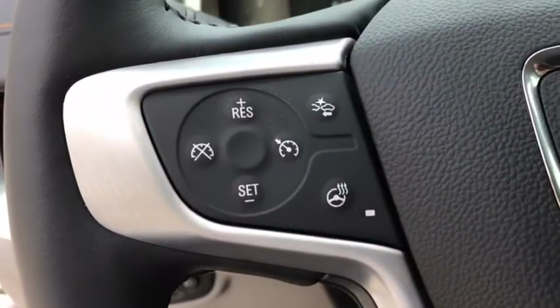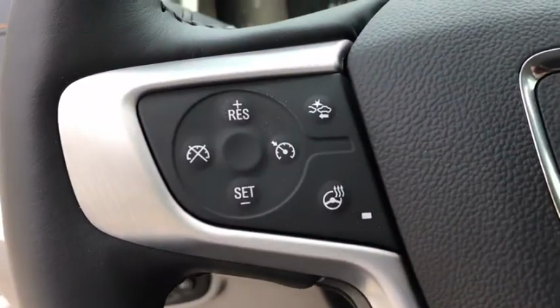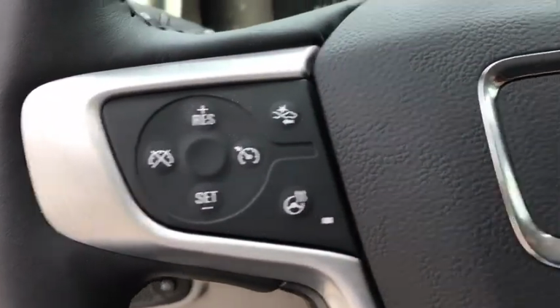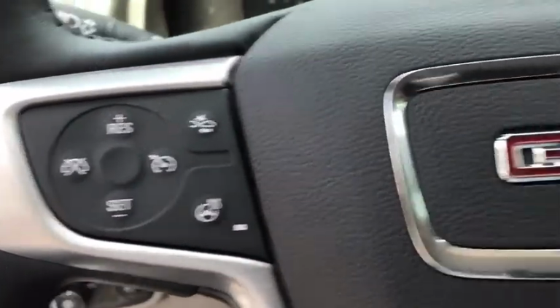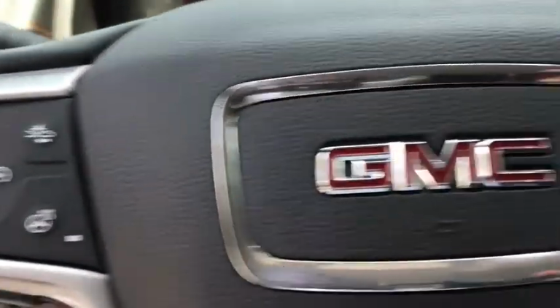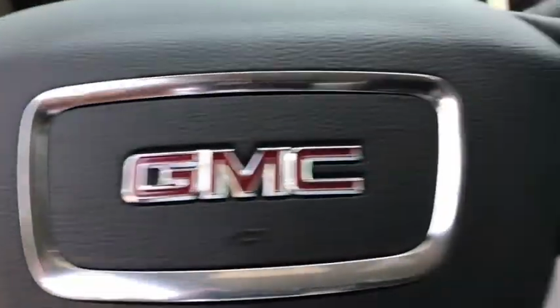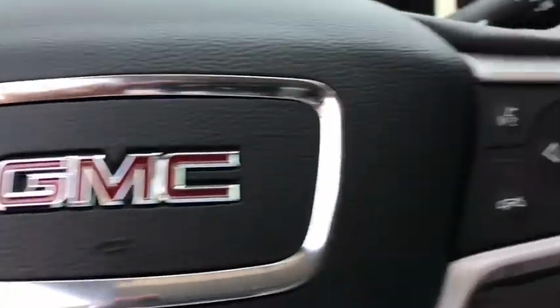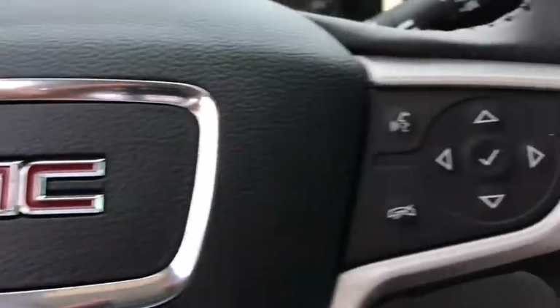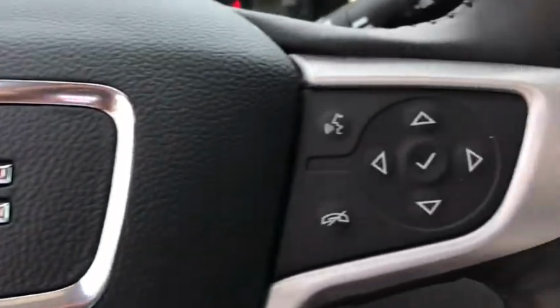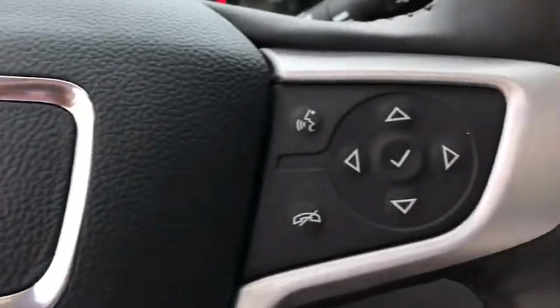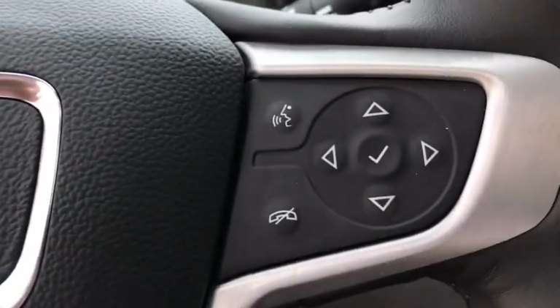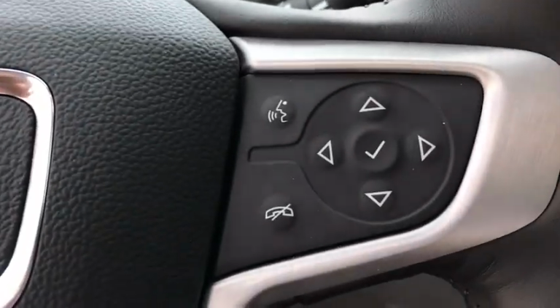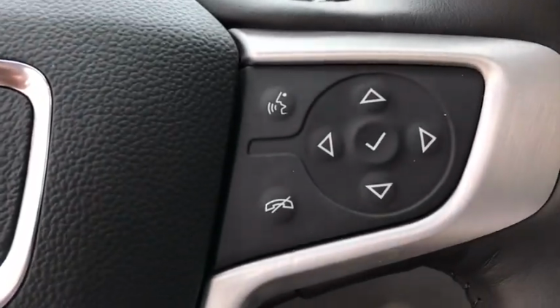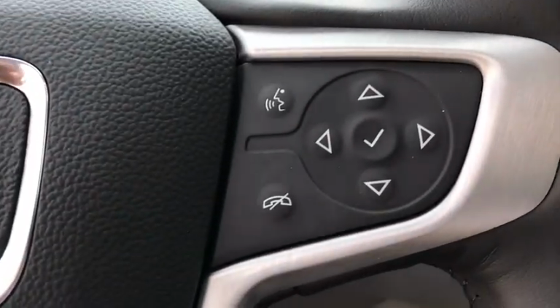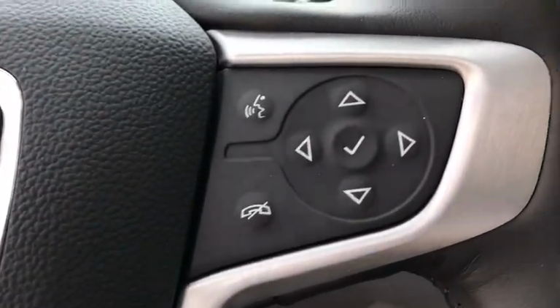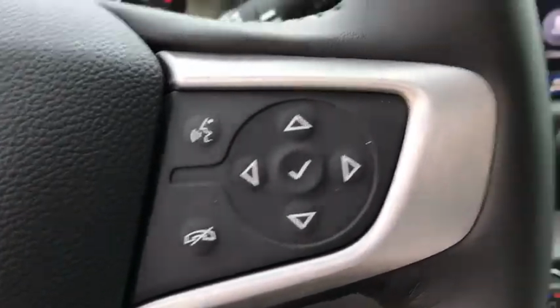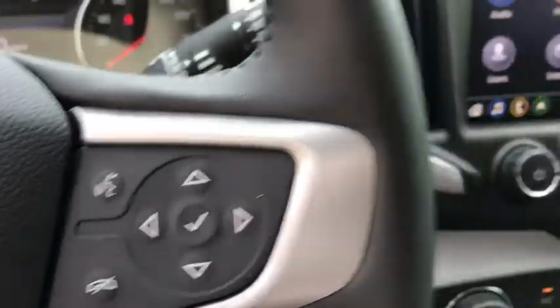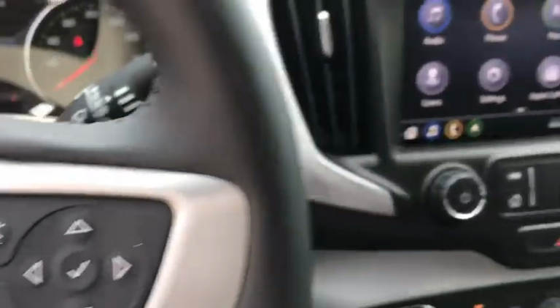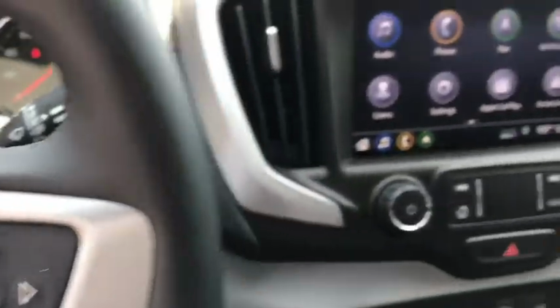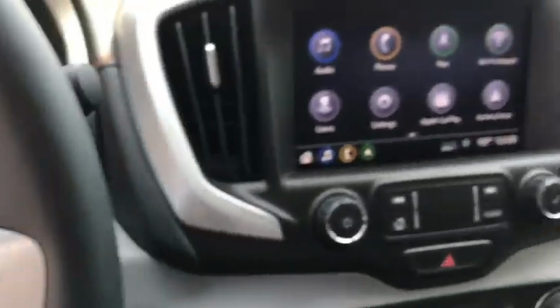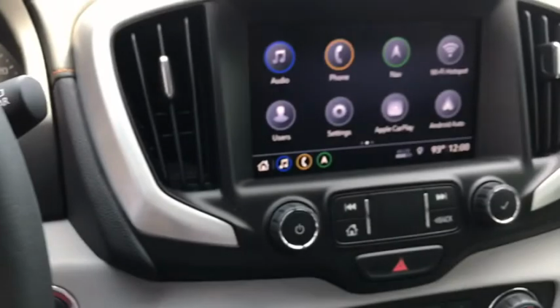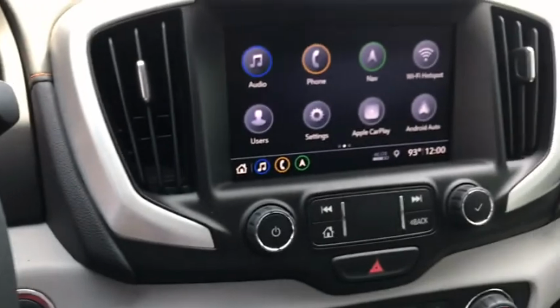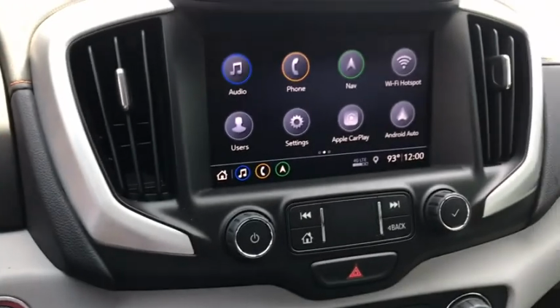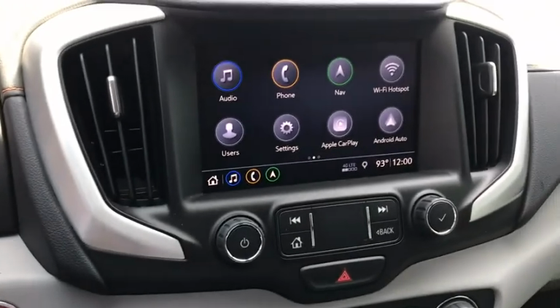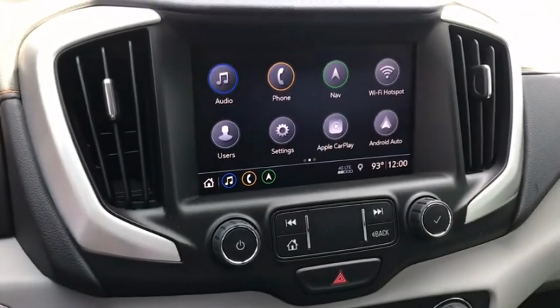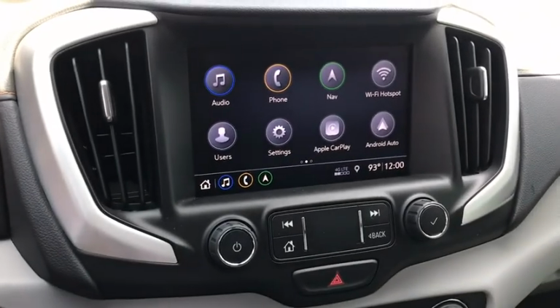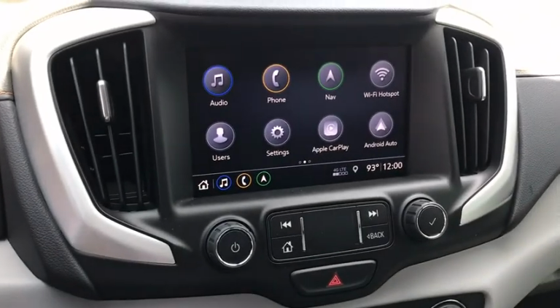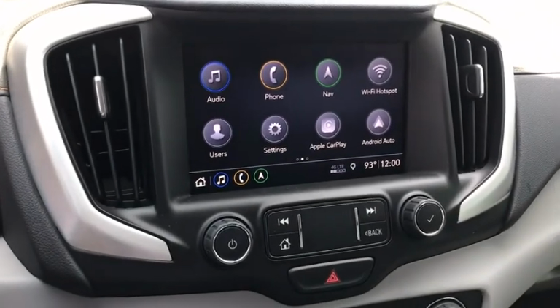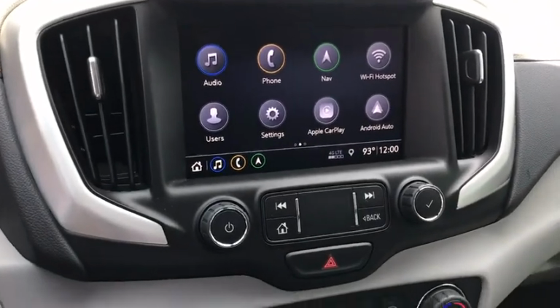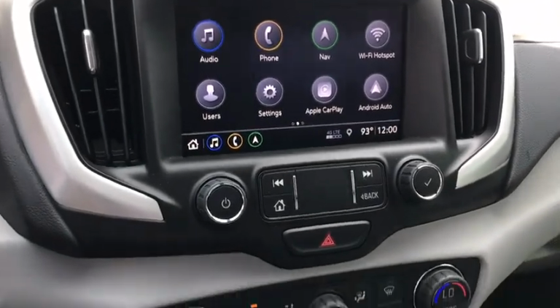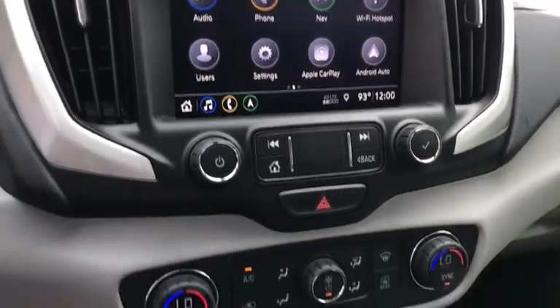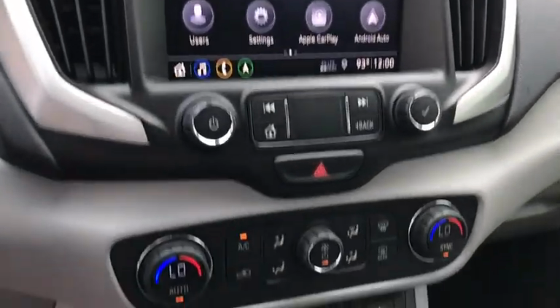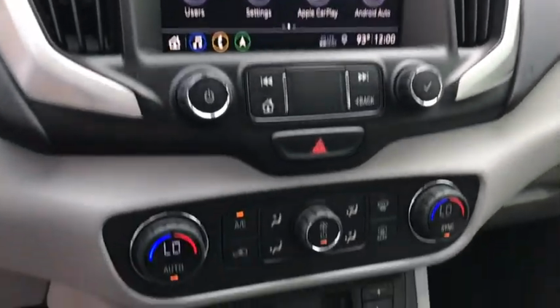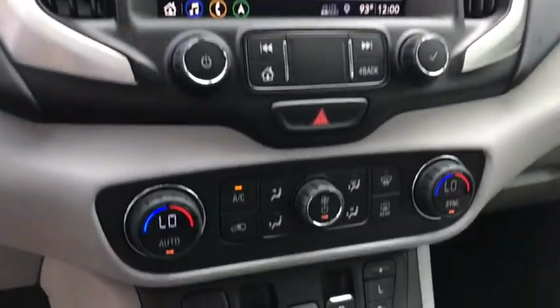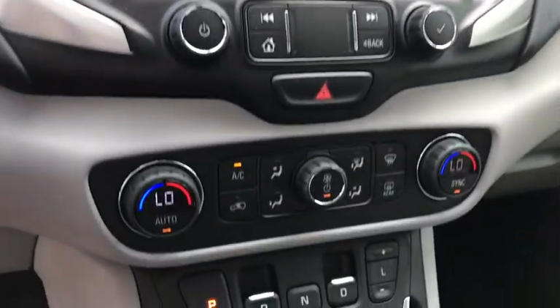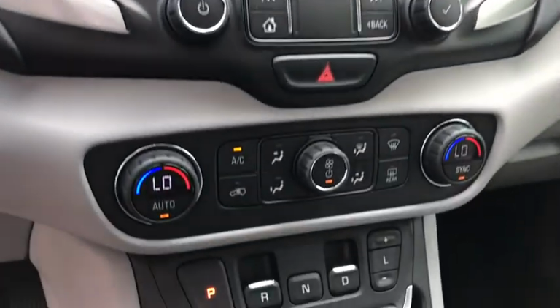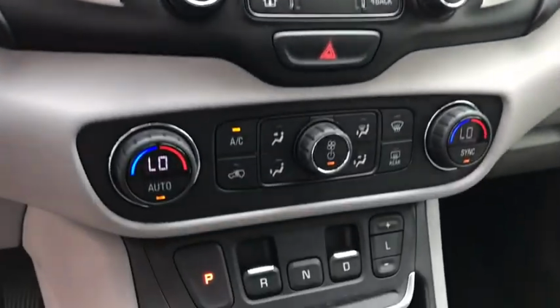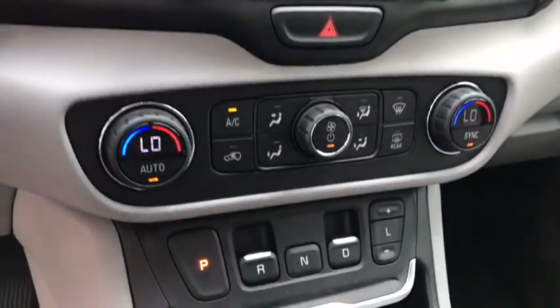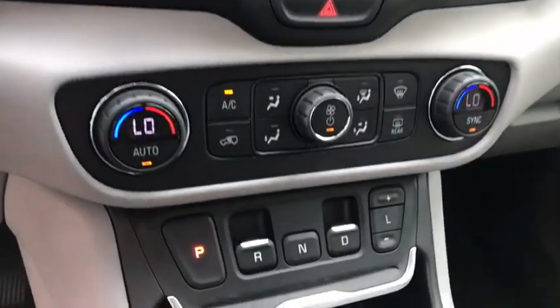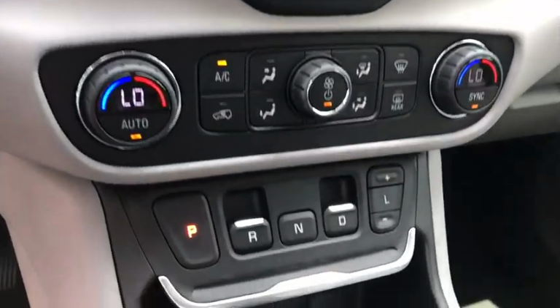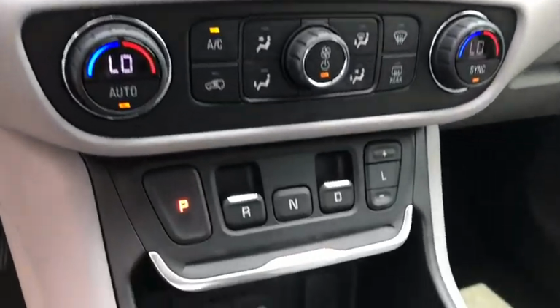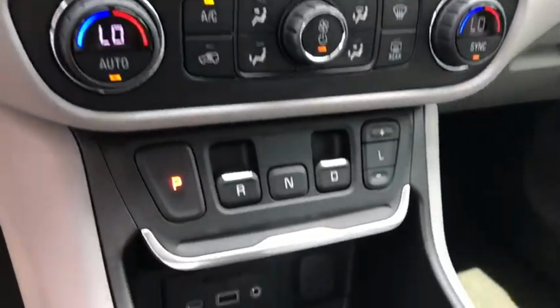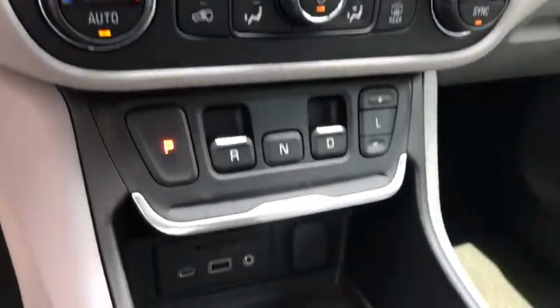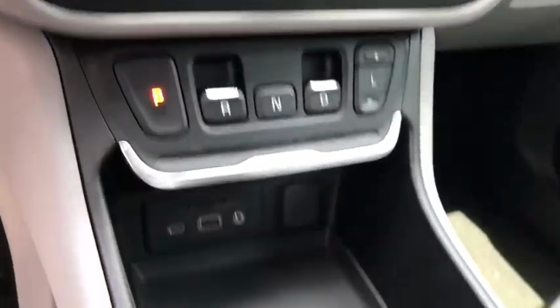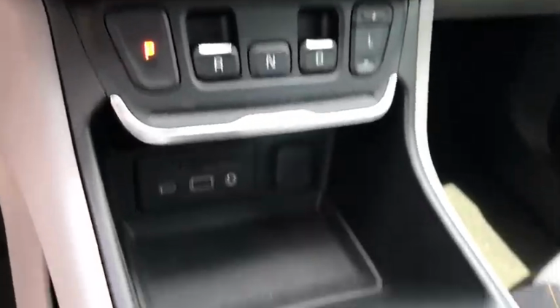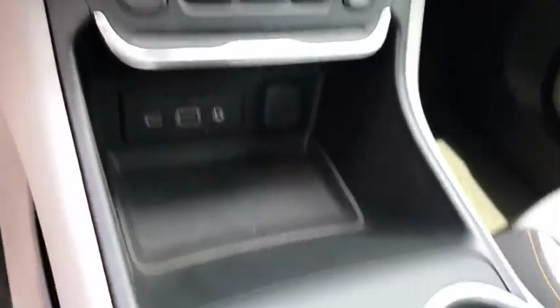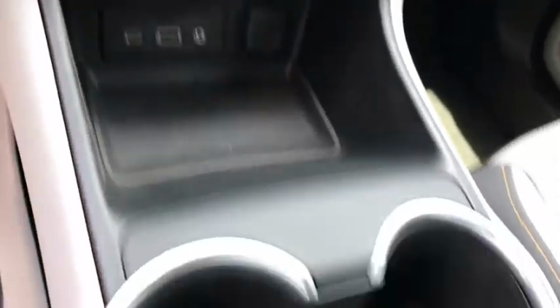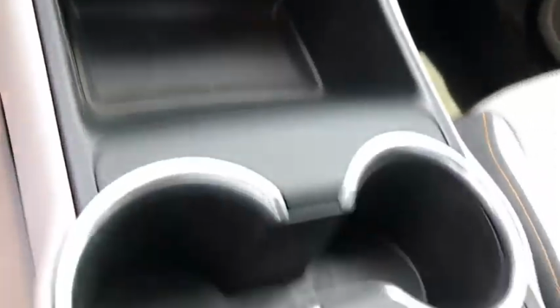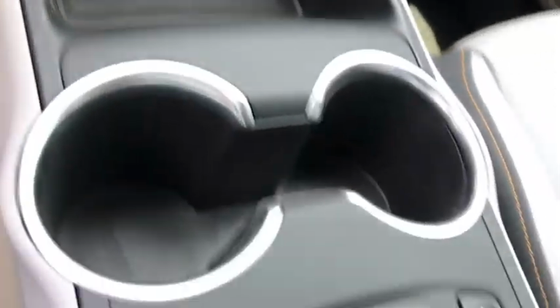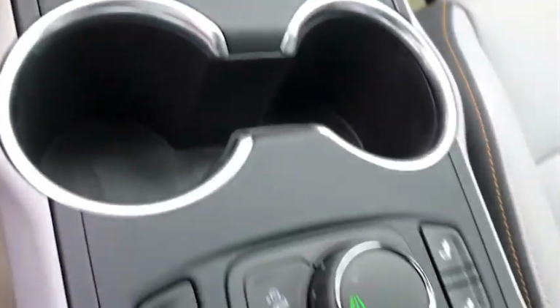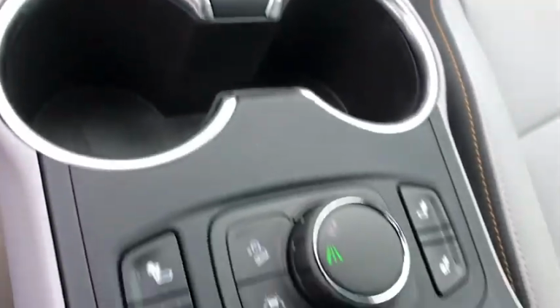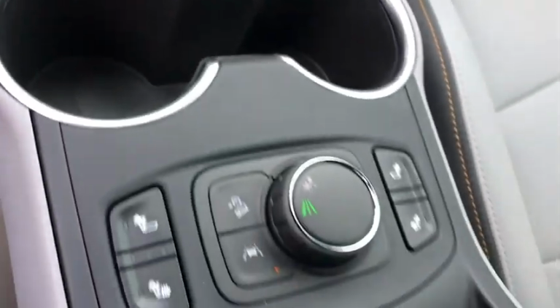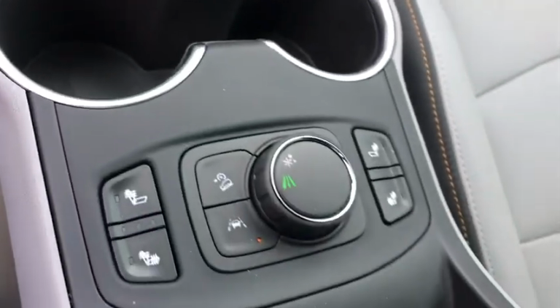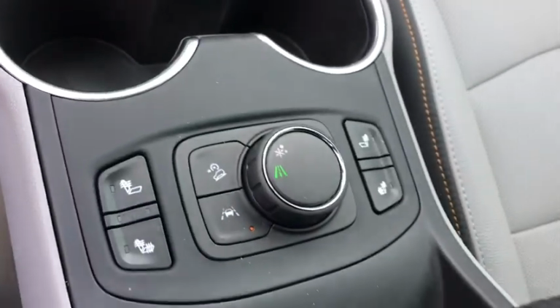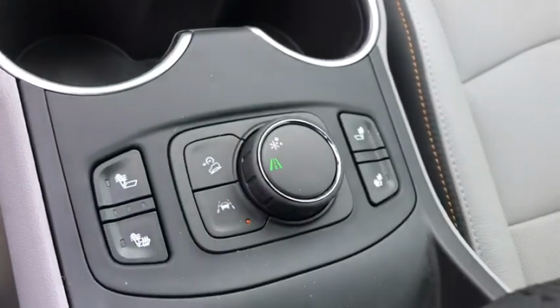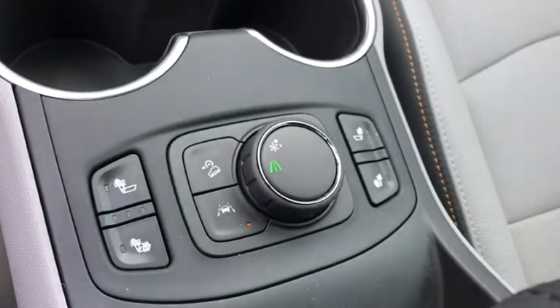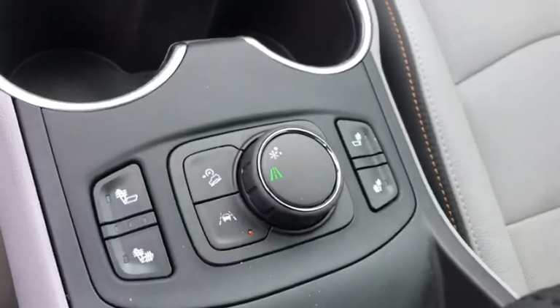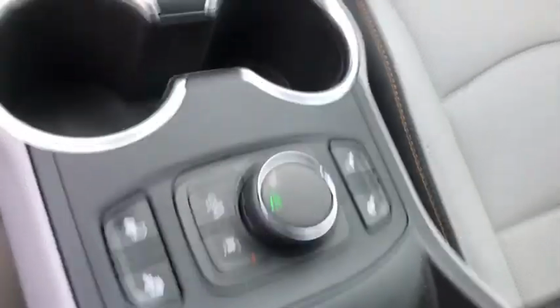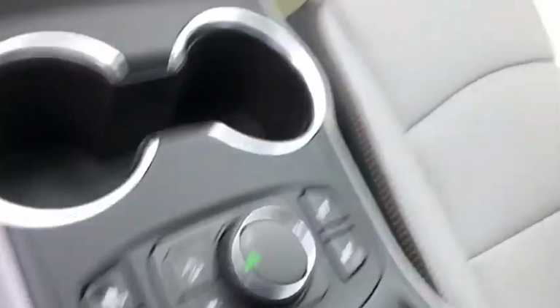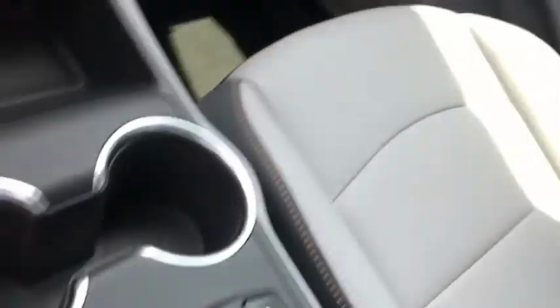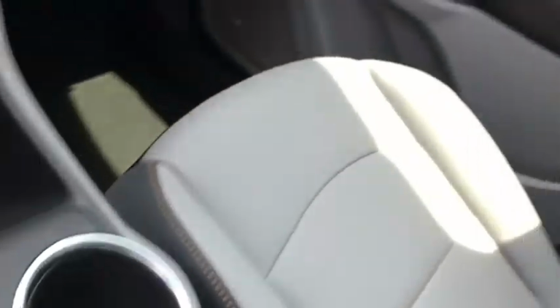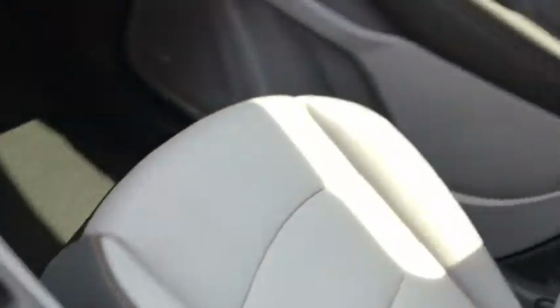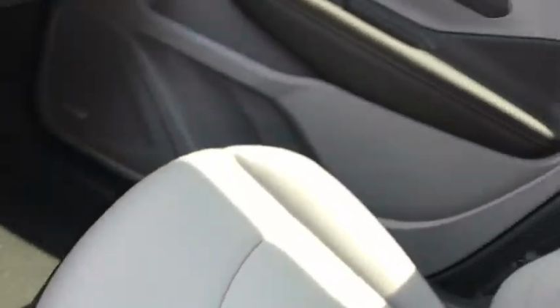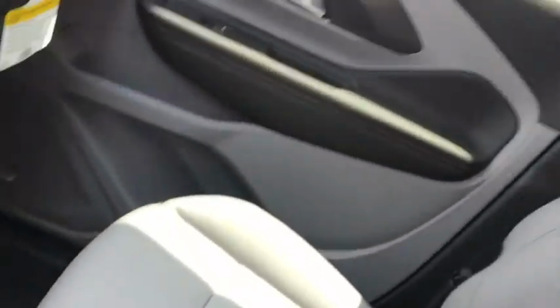Traction control, dual airbags, power steering, four-wheel disc brakes, universal garage door opener, compass.